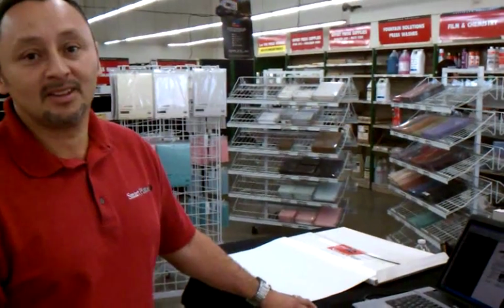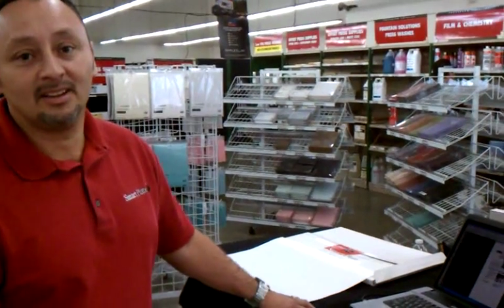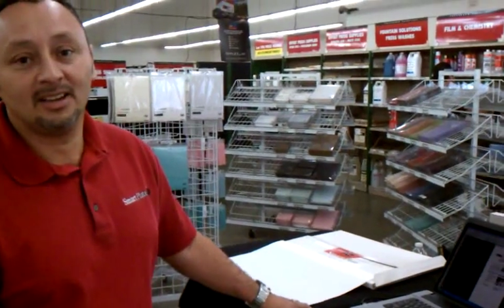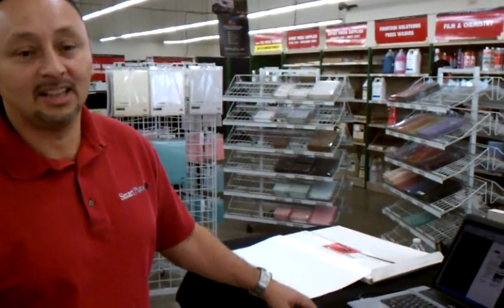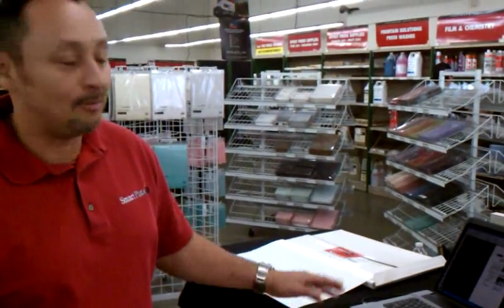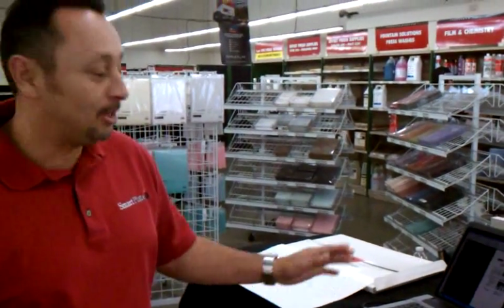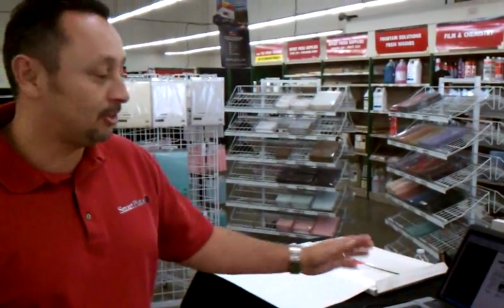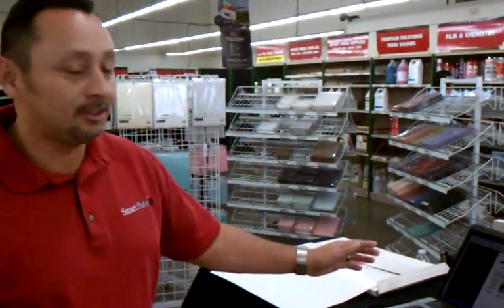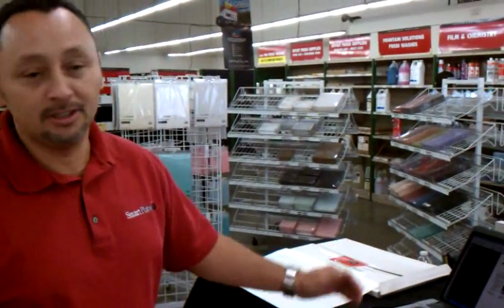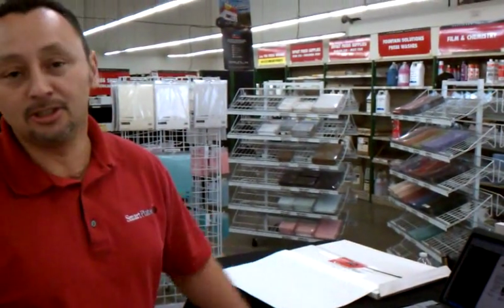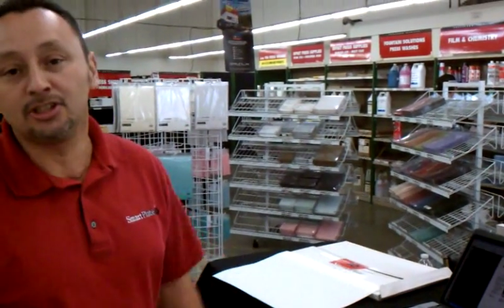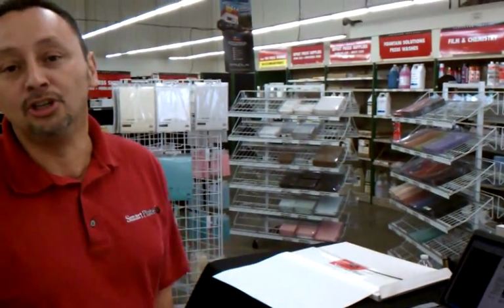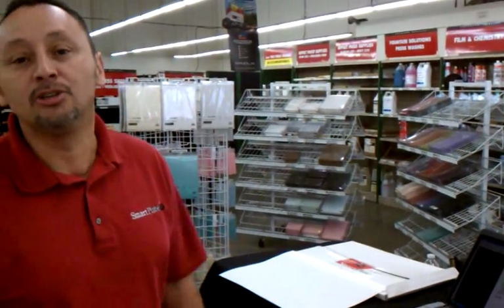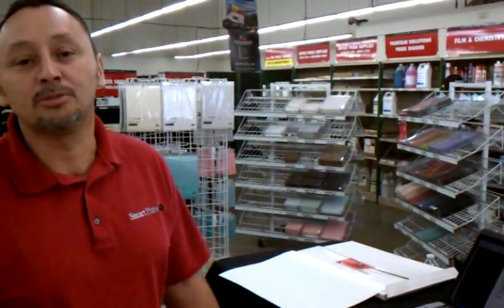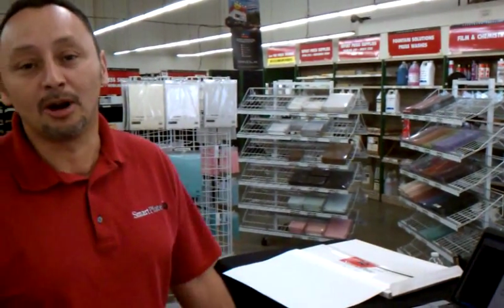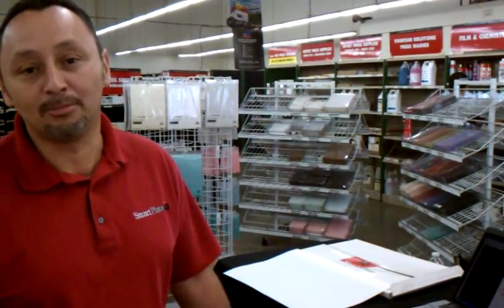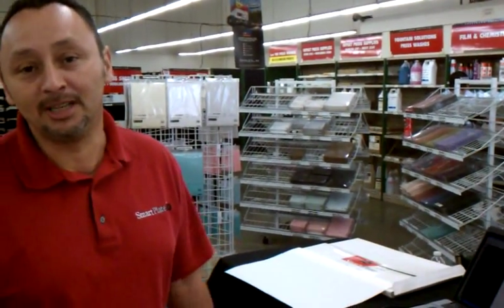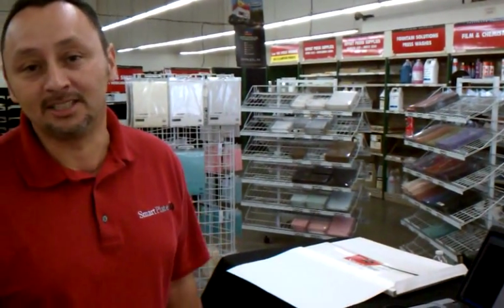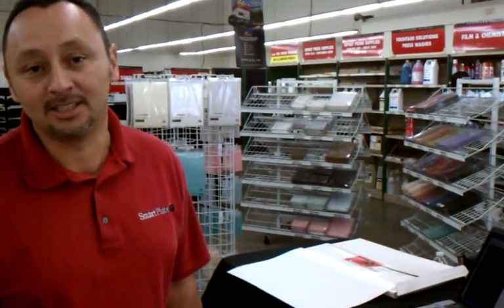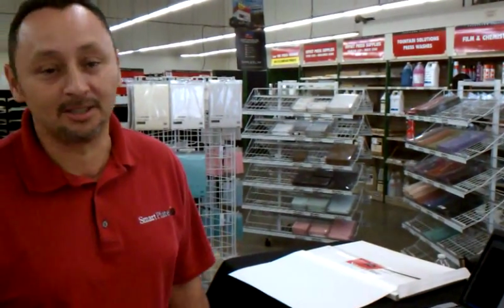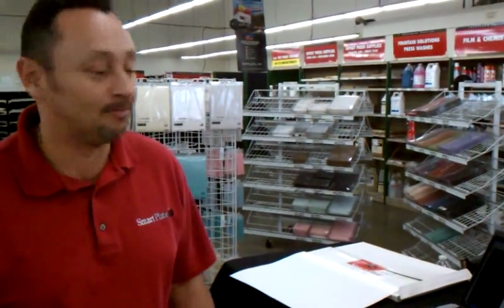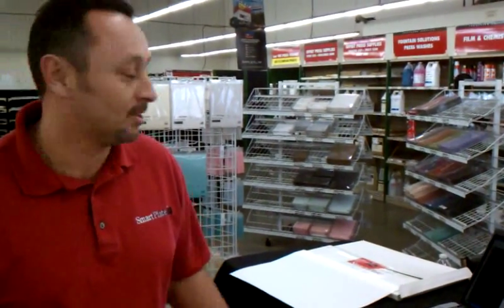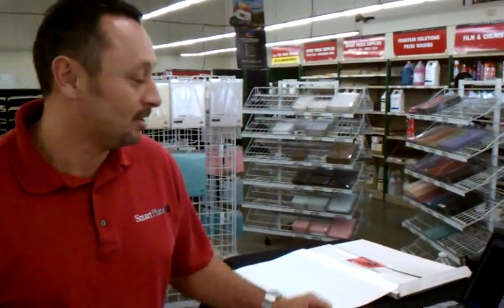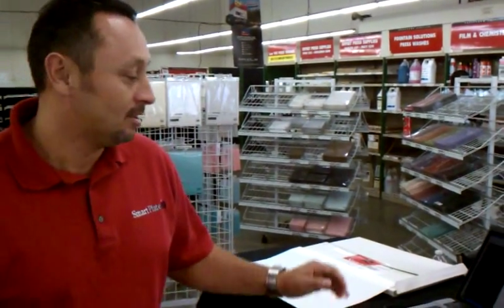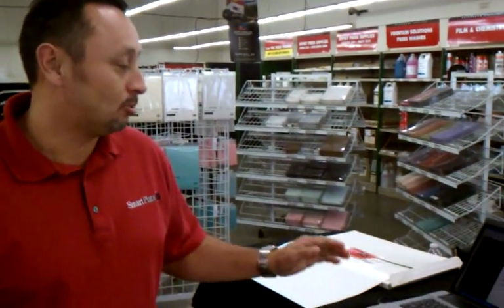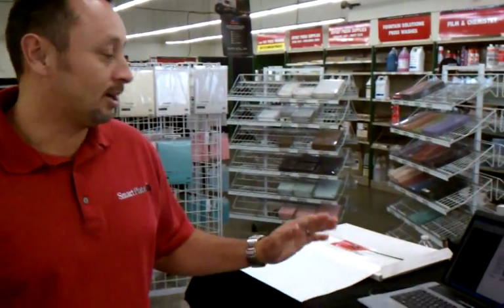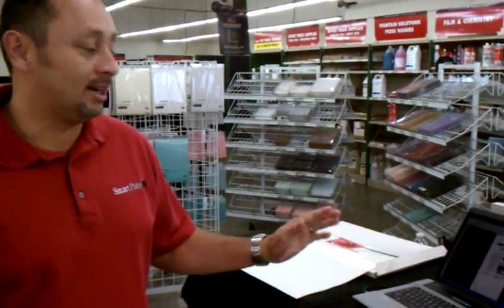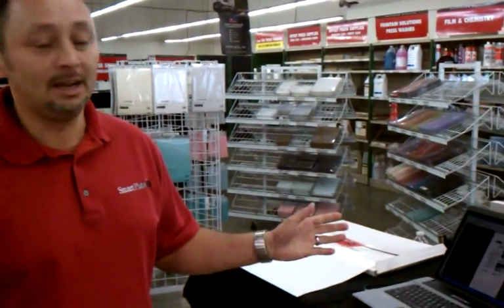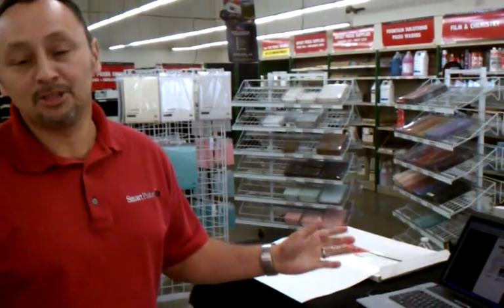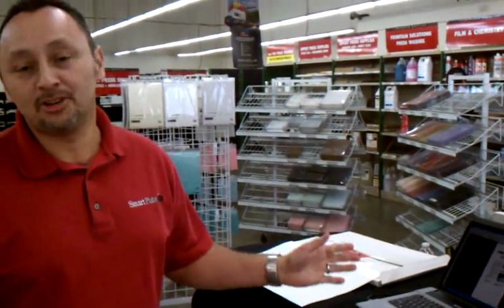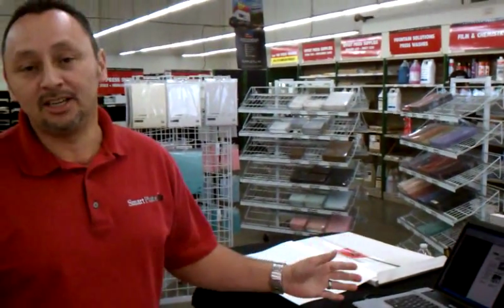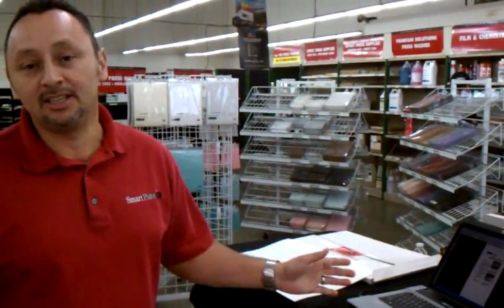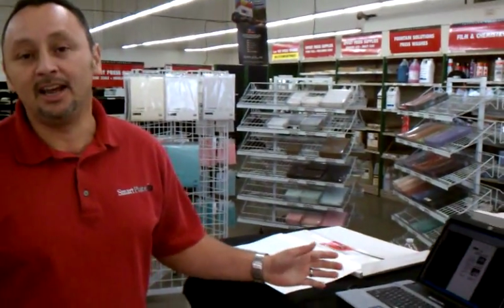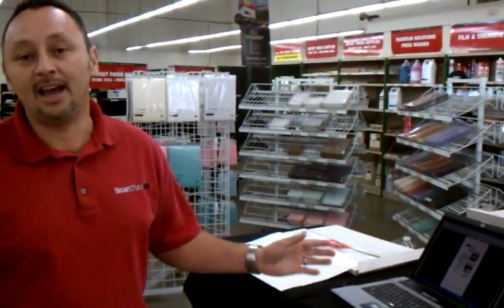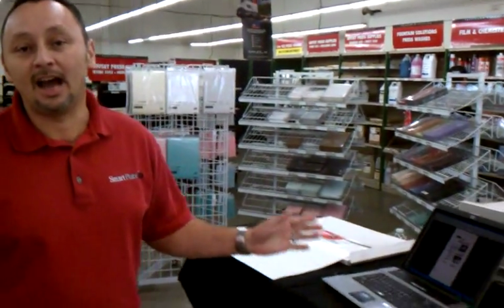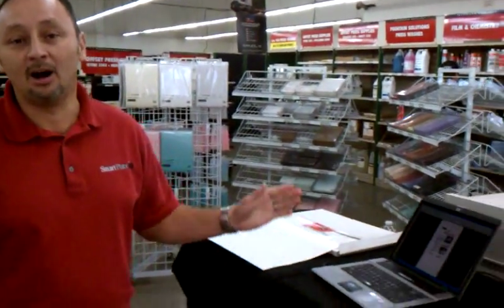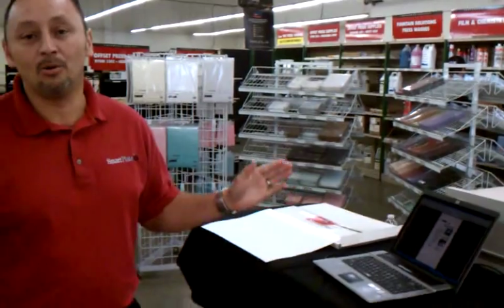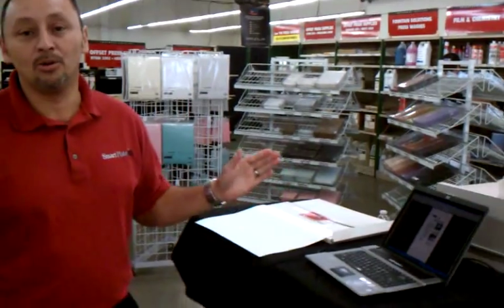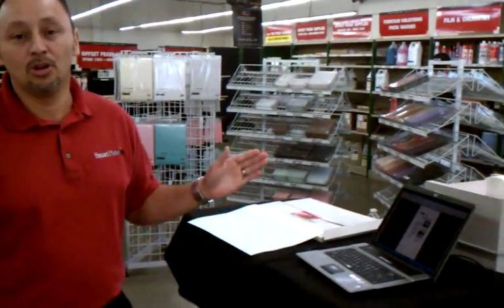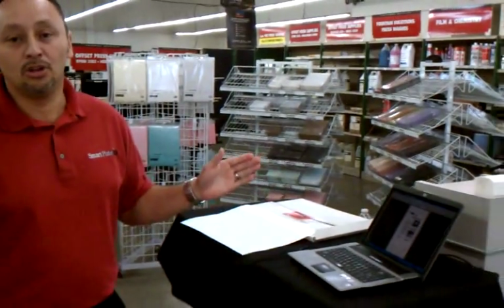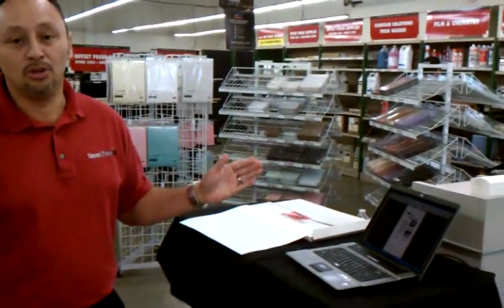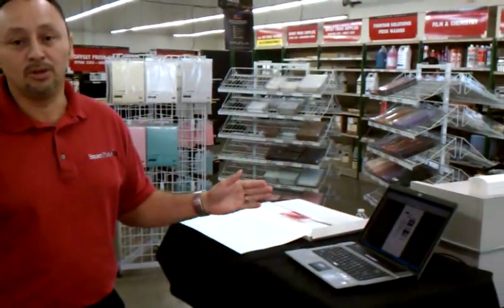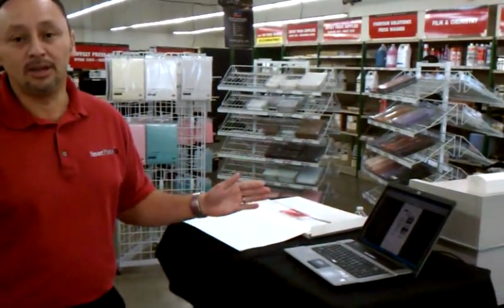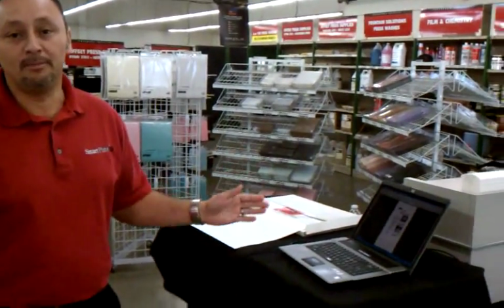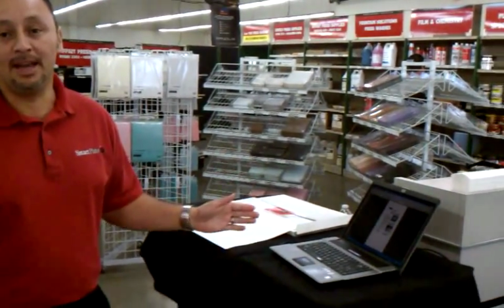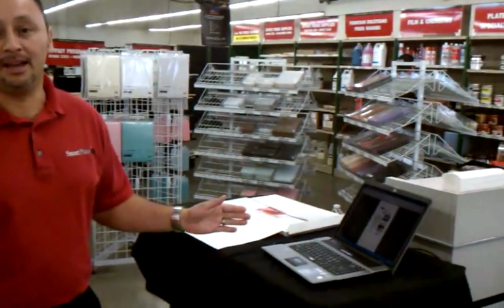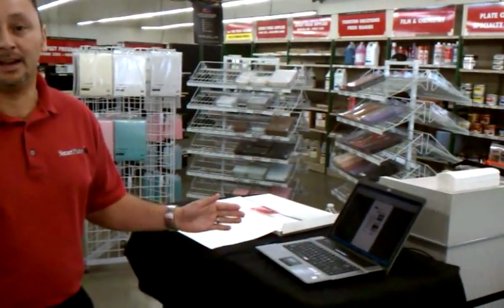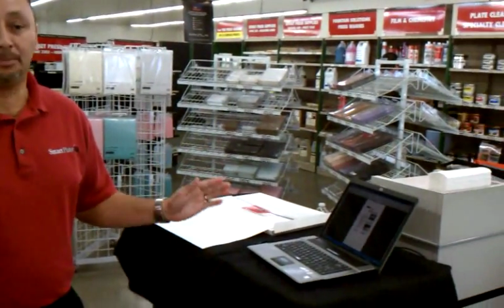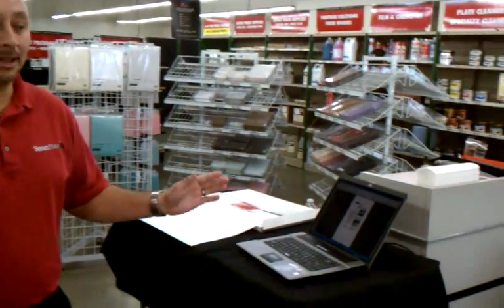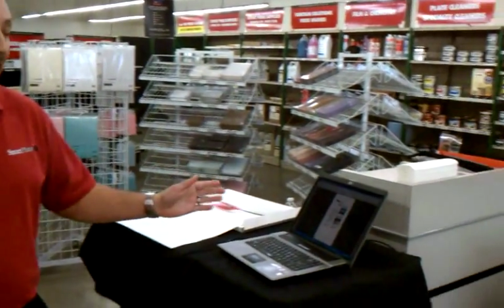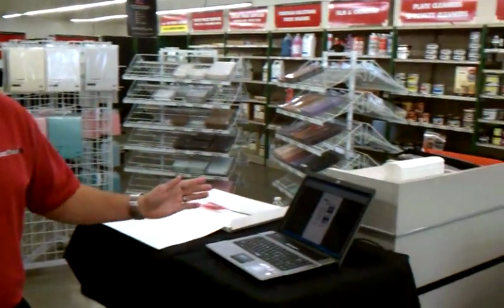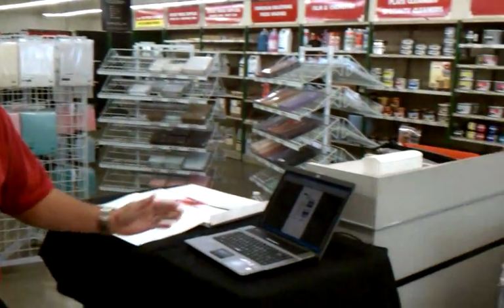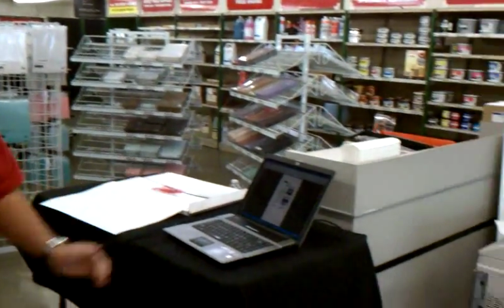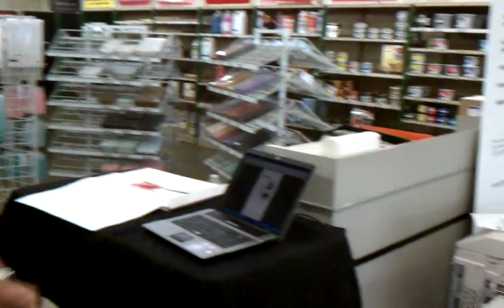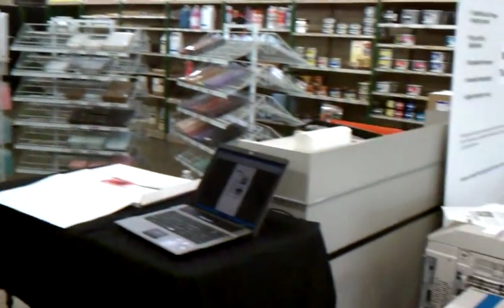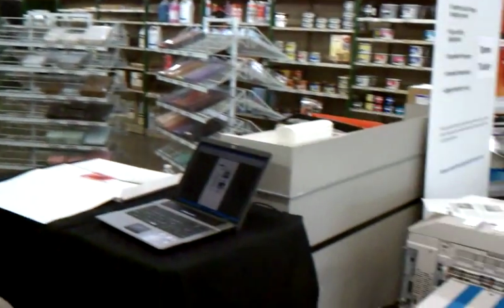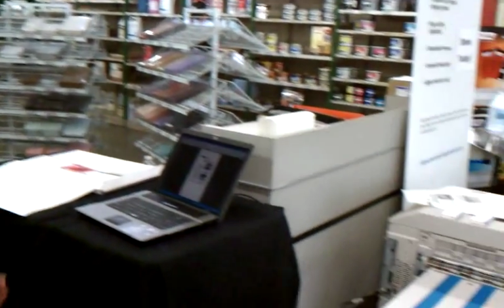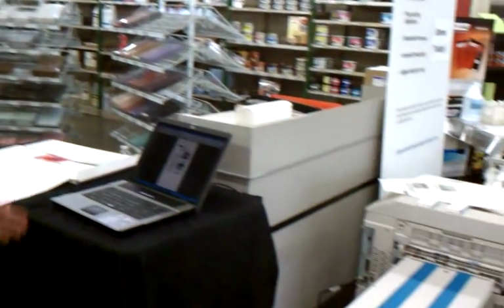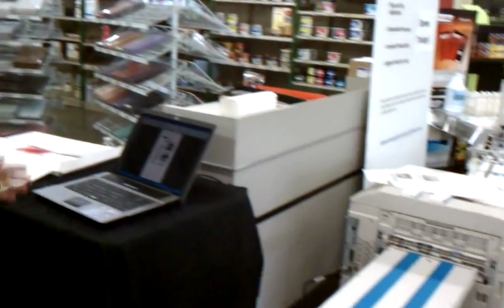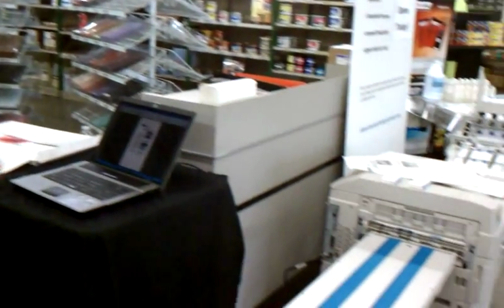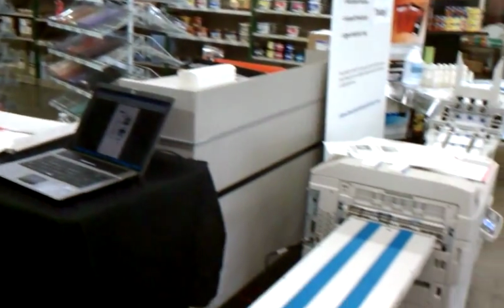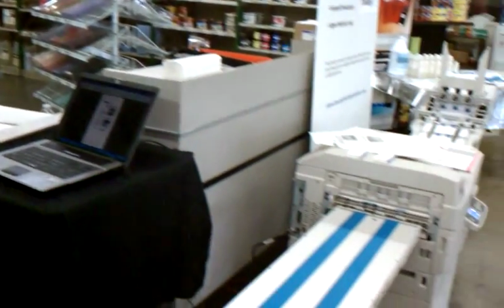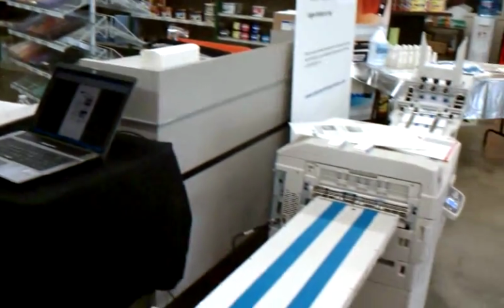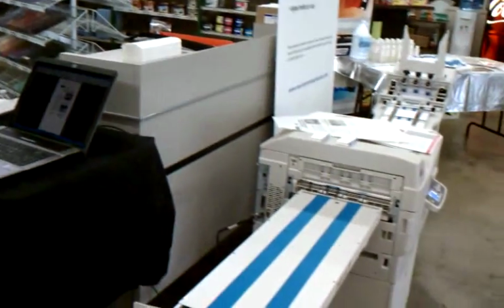Allow me to introduce the new SmartPlate system. We're going to demonstrate today how you can make a plate literally within just a minute.